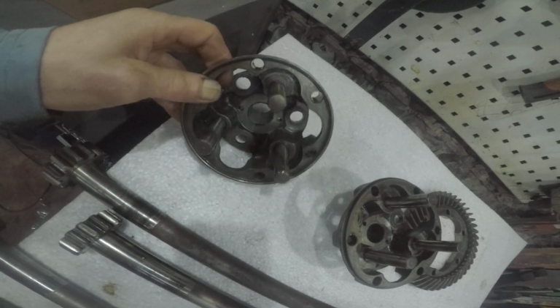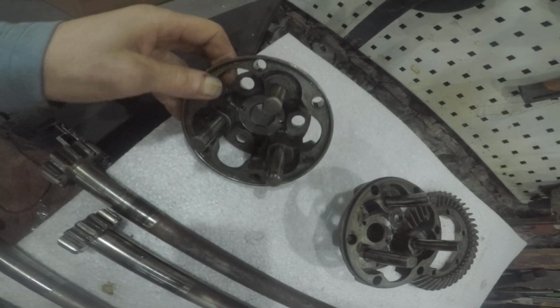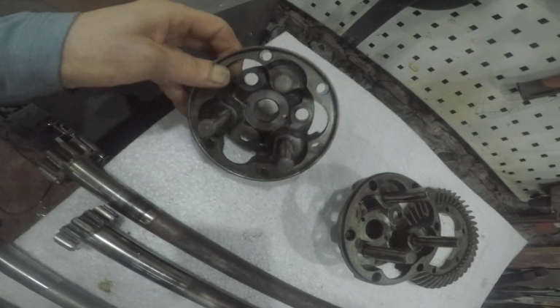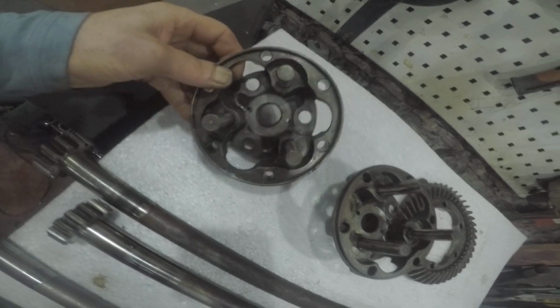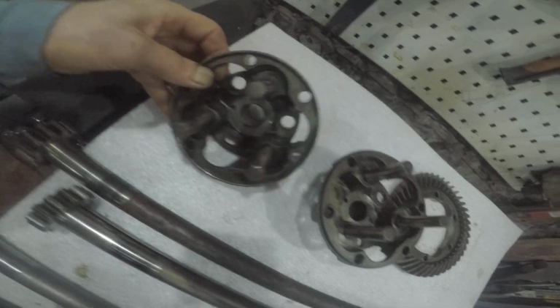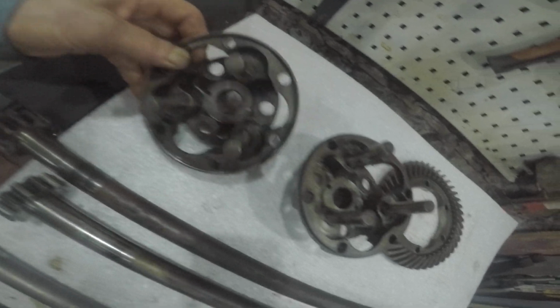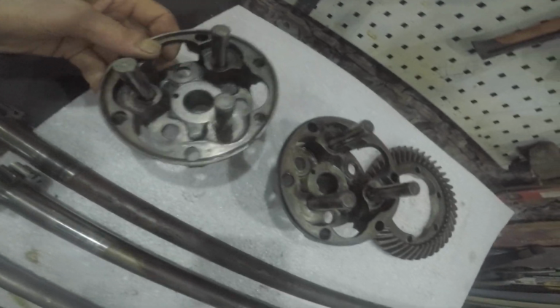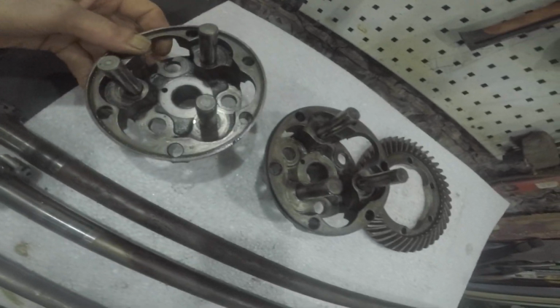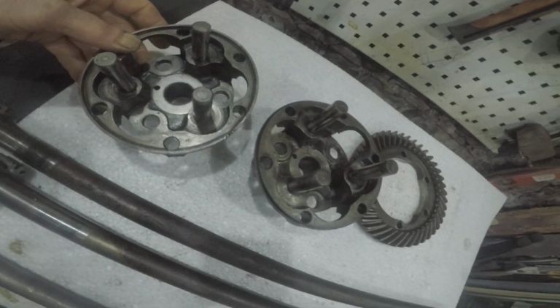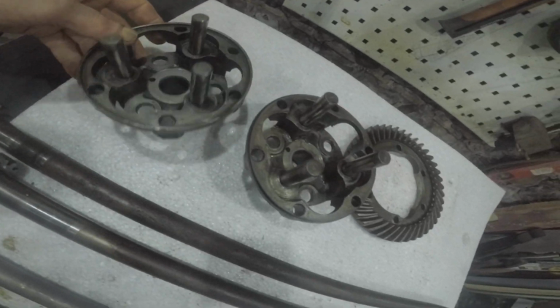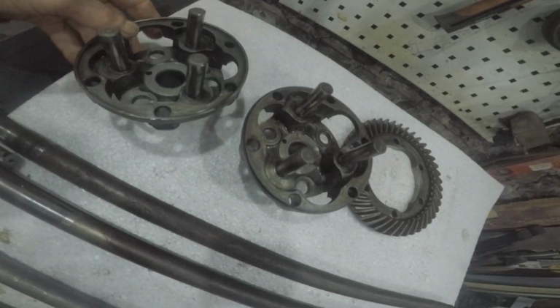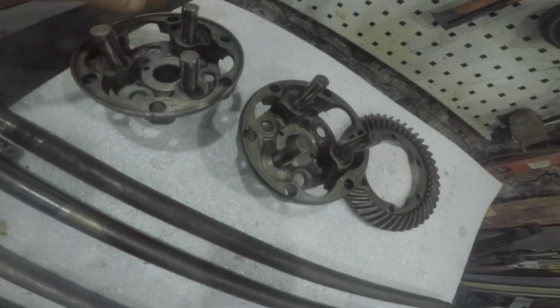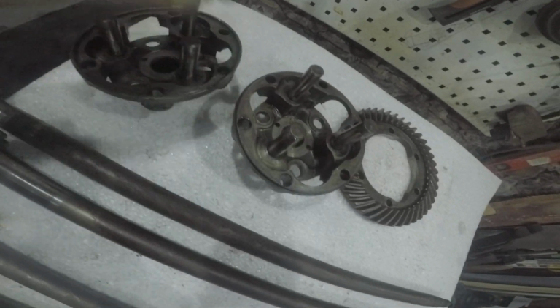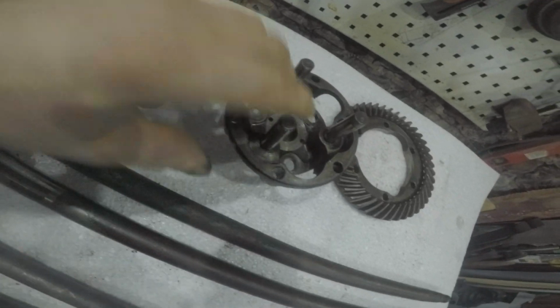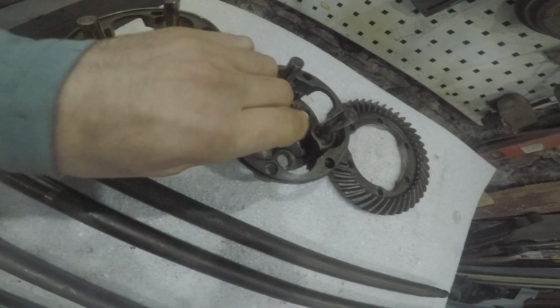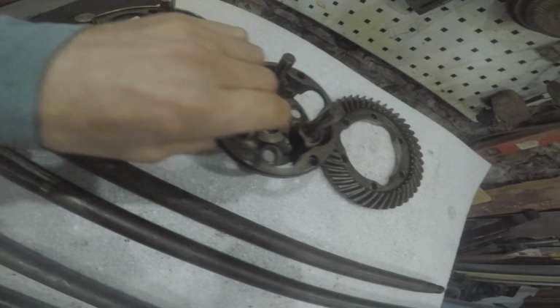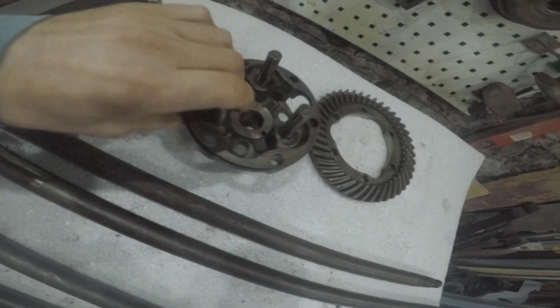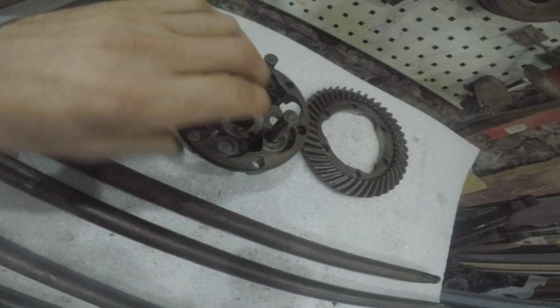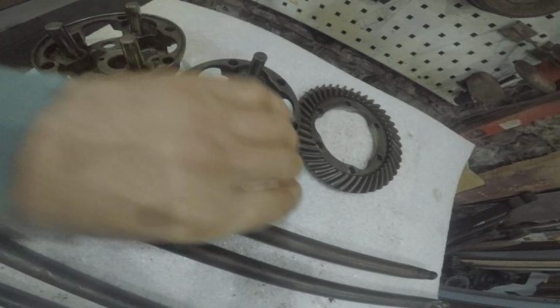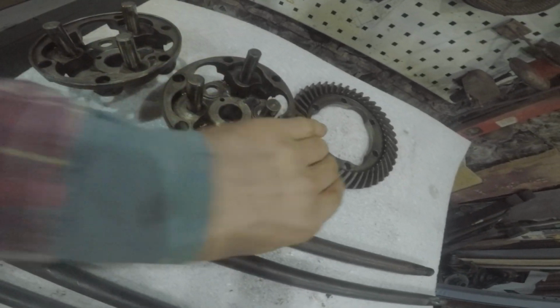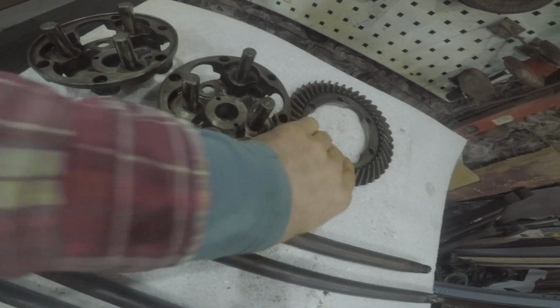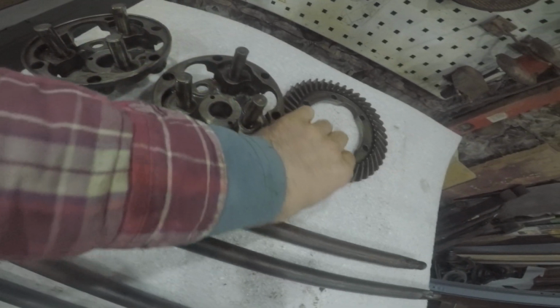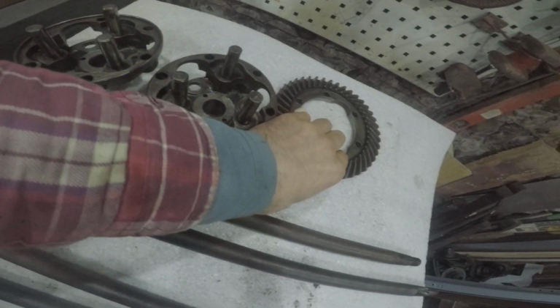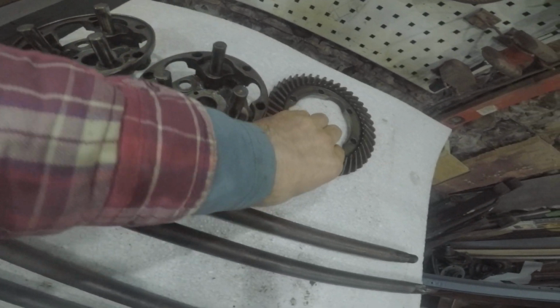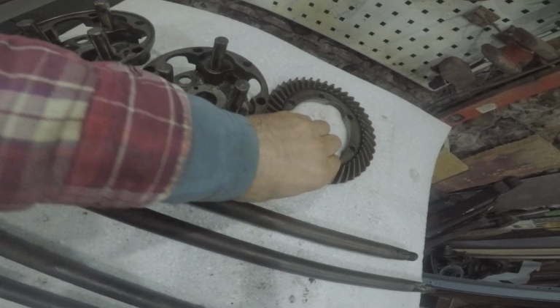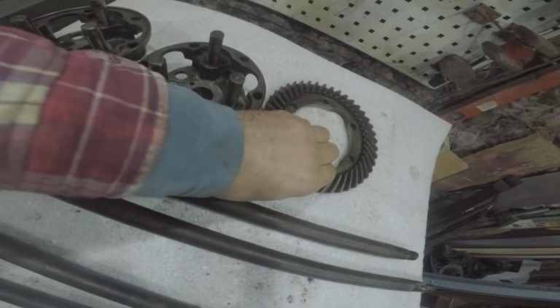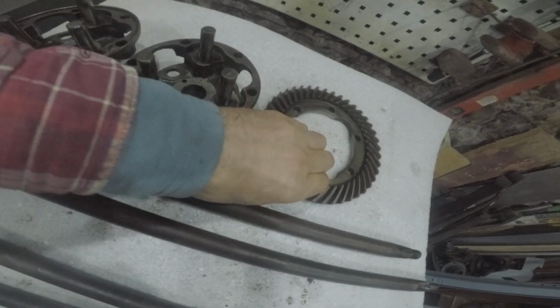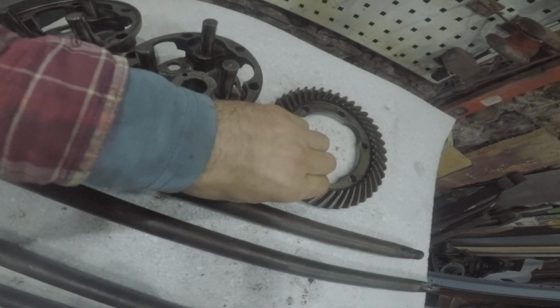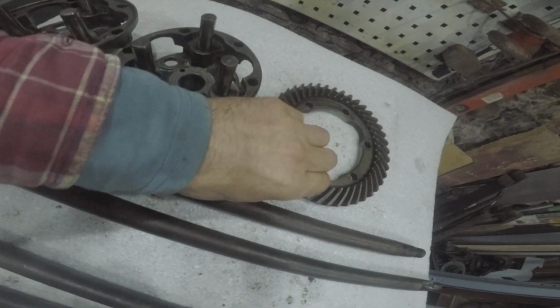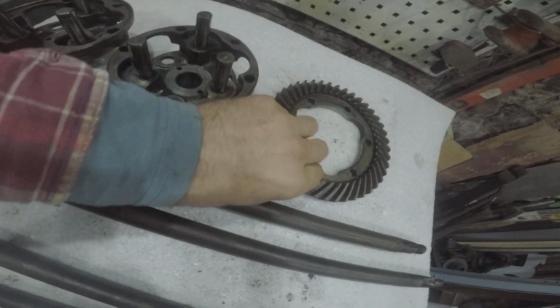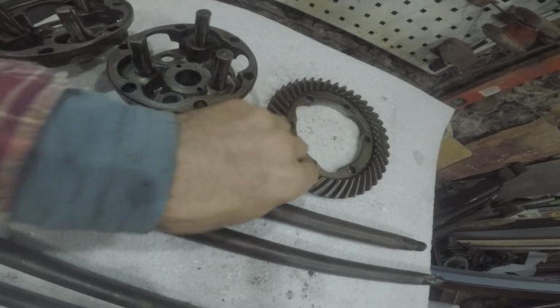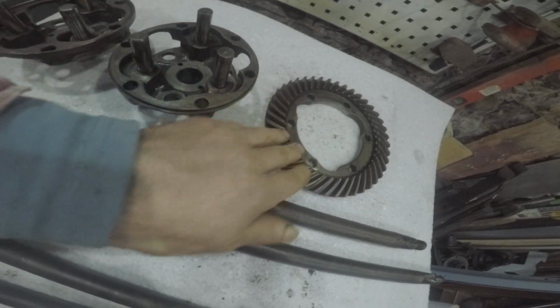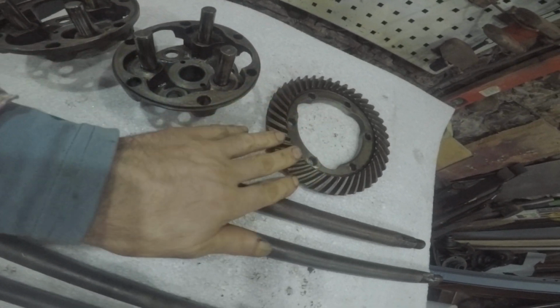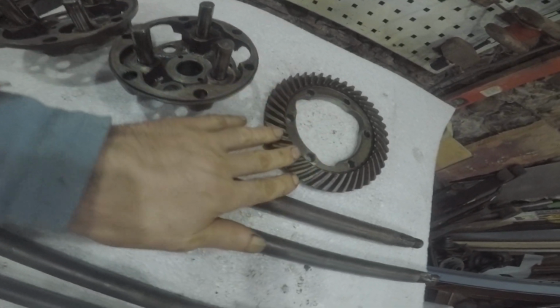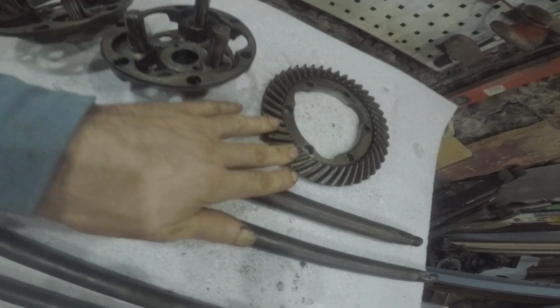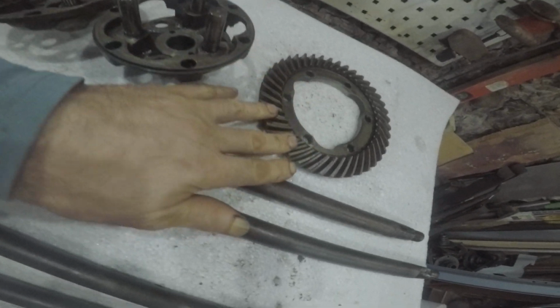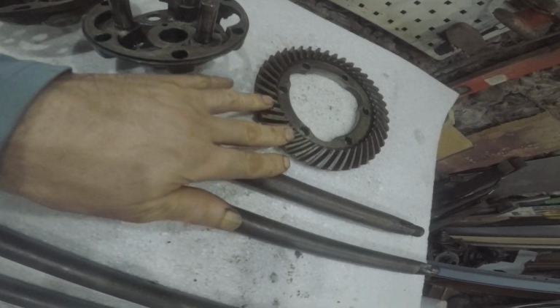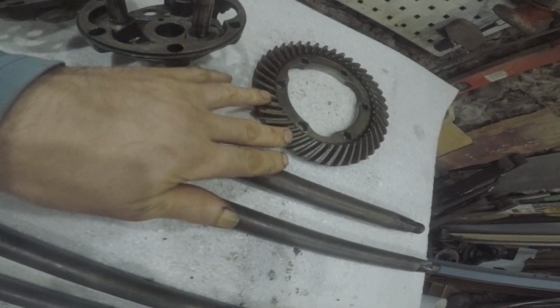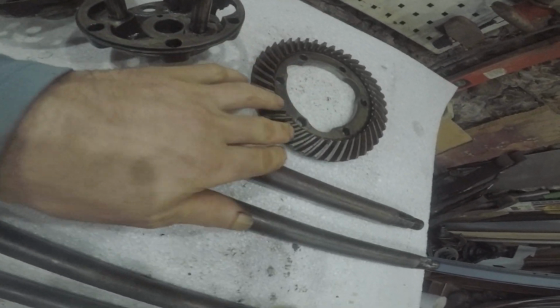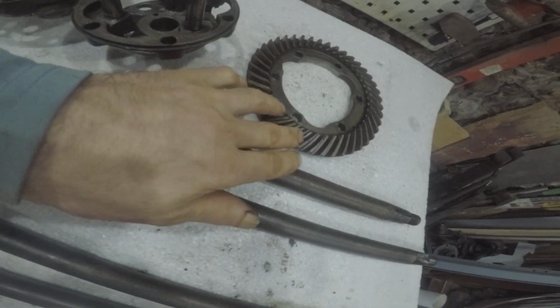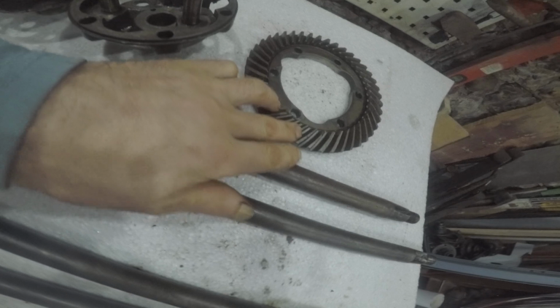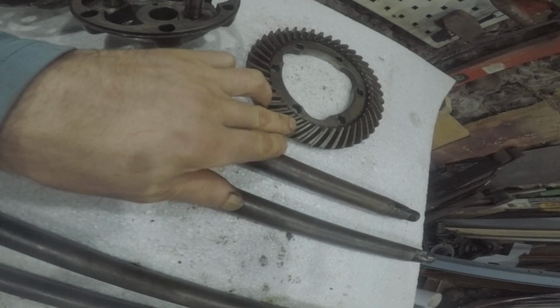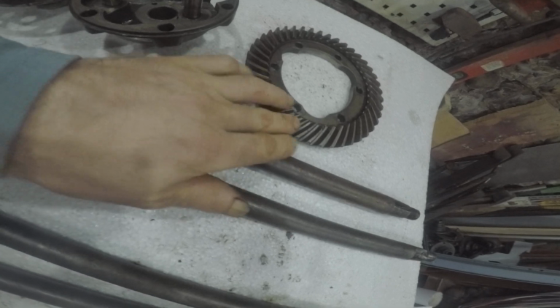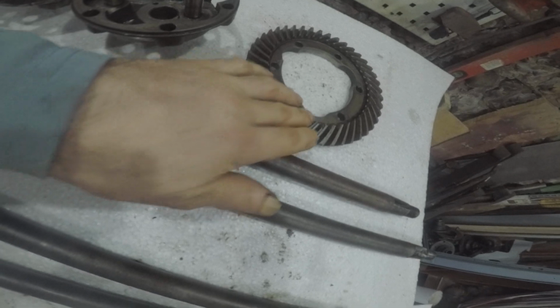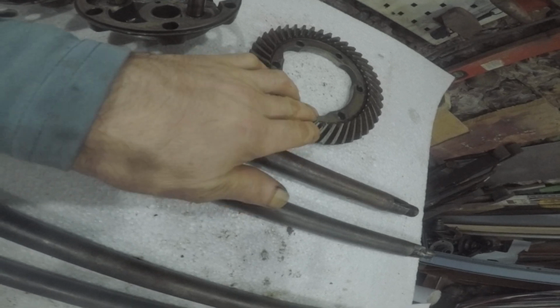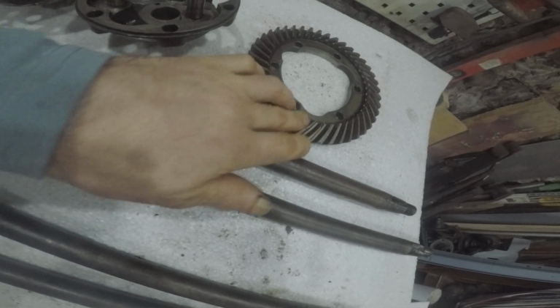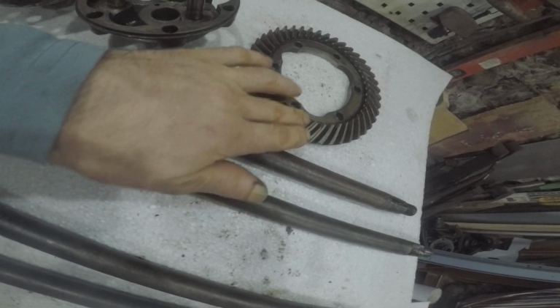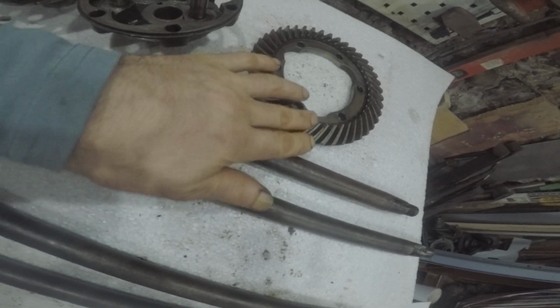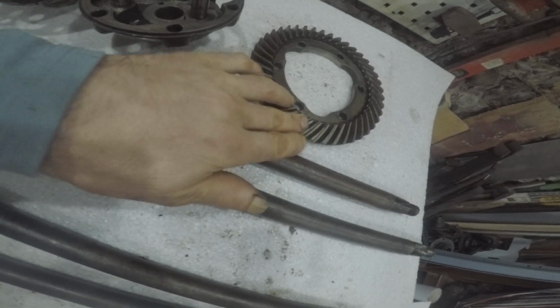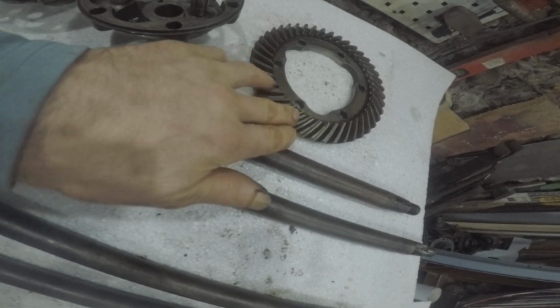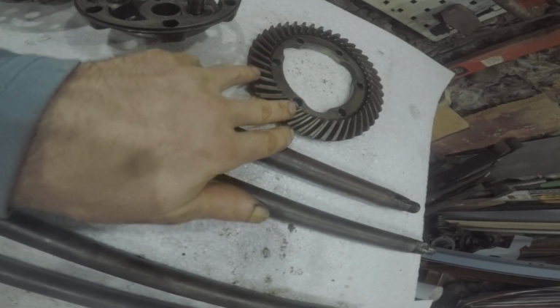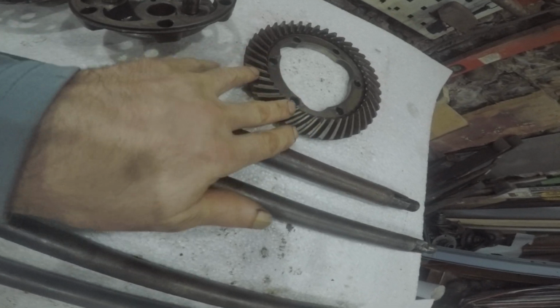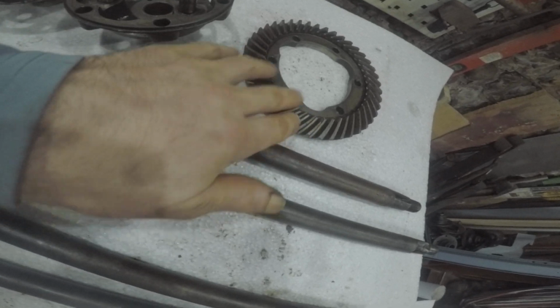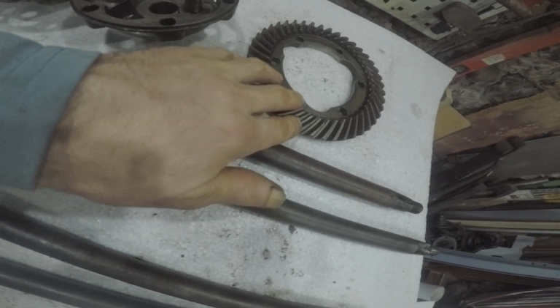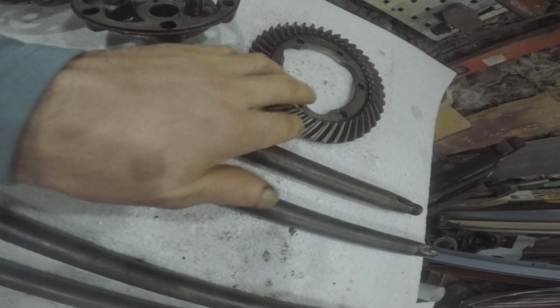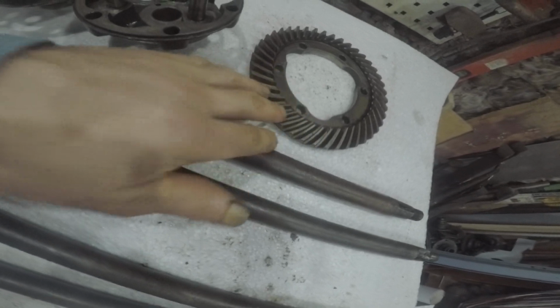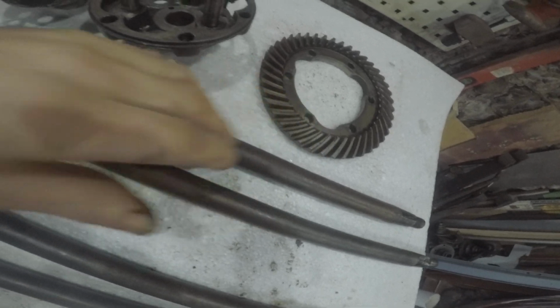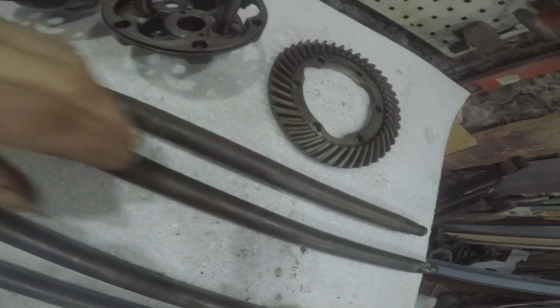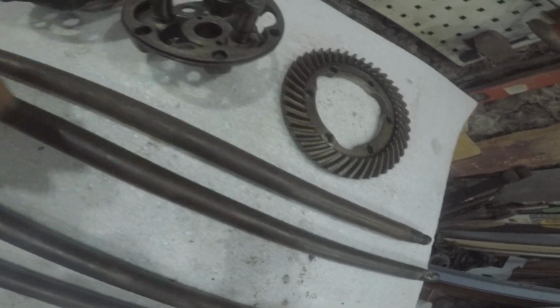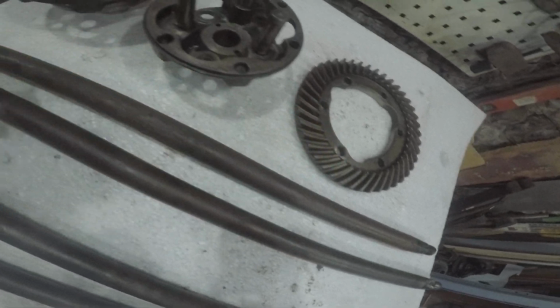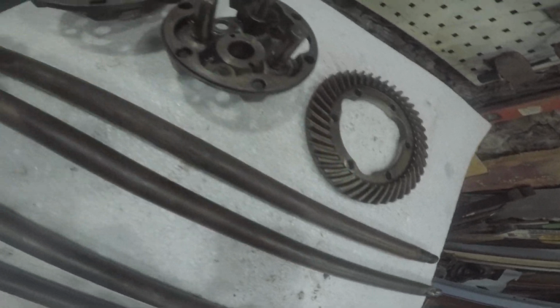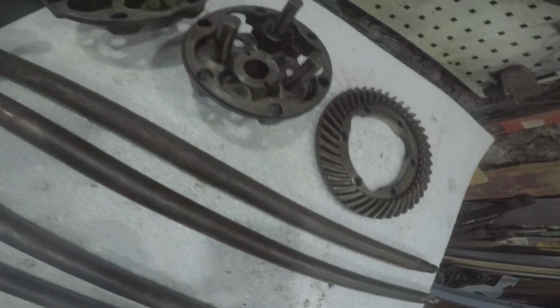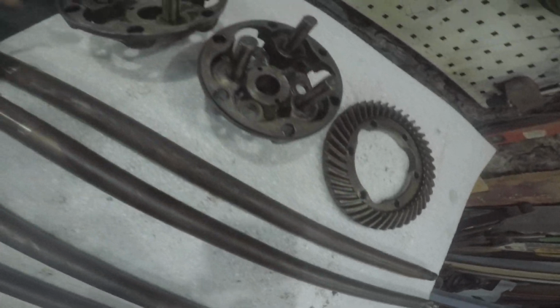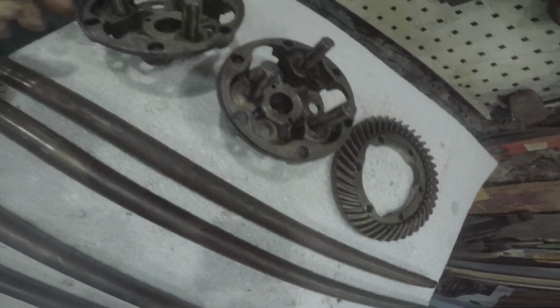Here we've got two carriers. Pinion wheel. This pinion's pretty worn, so I probably won't use that one again.